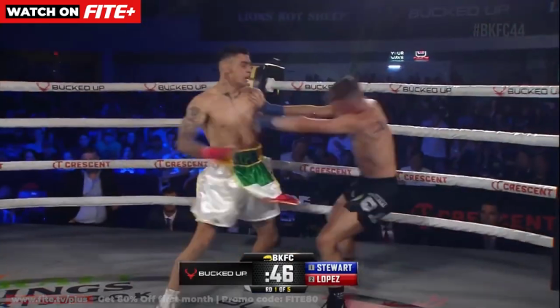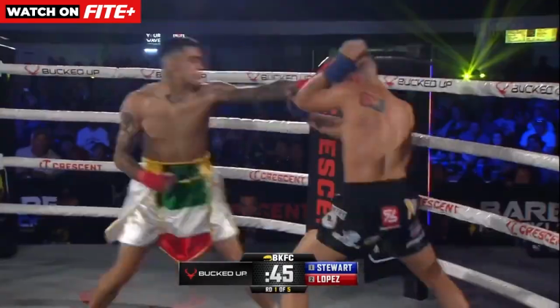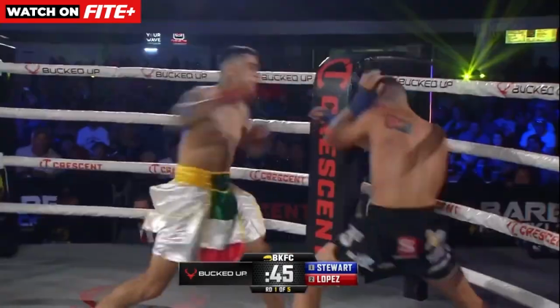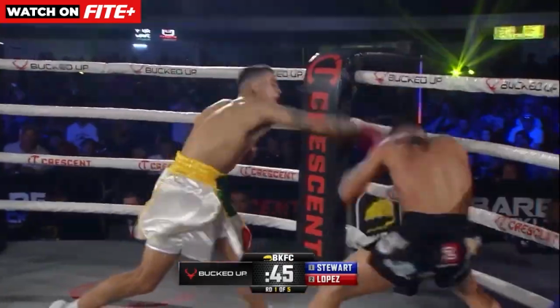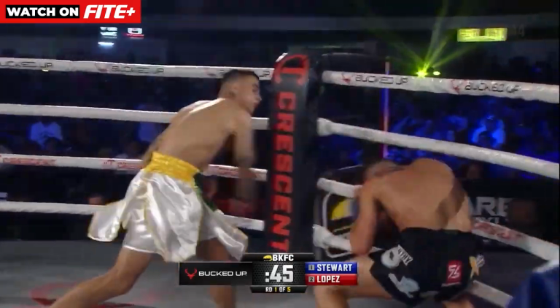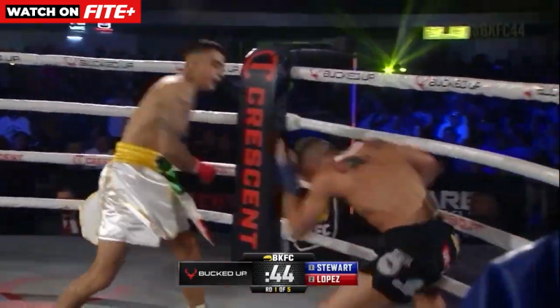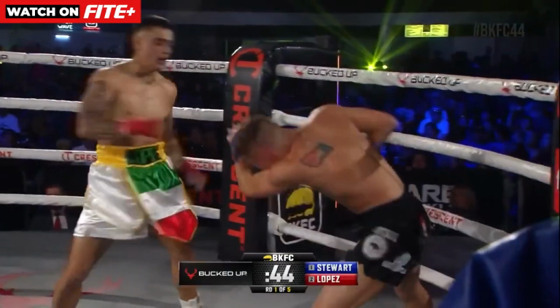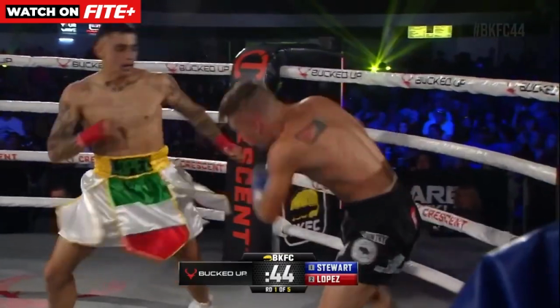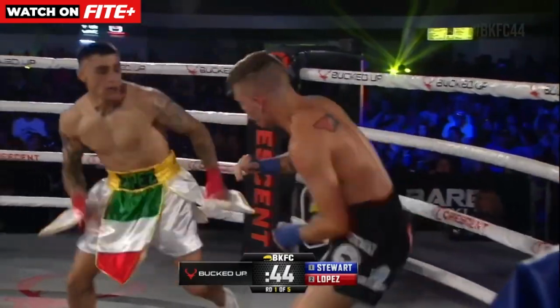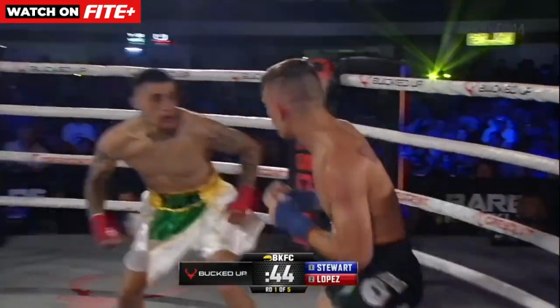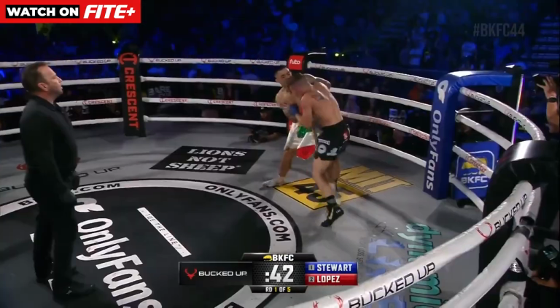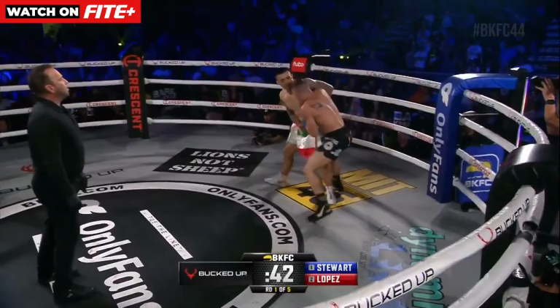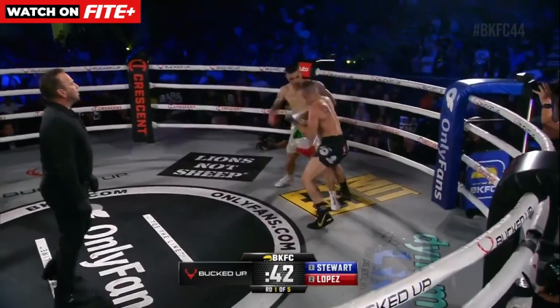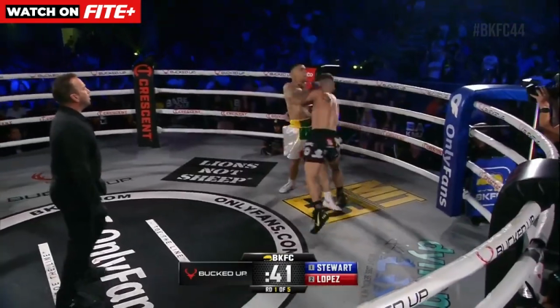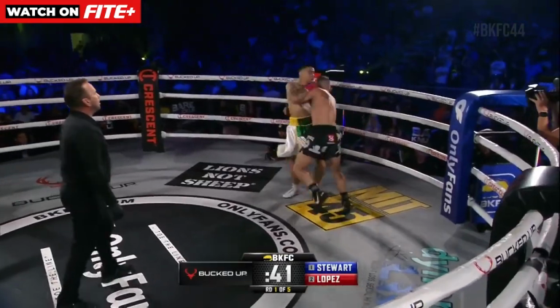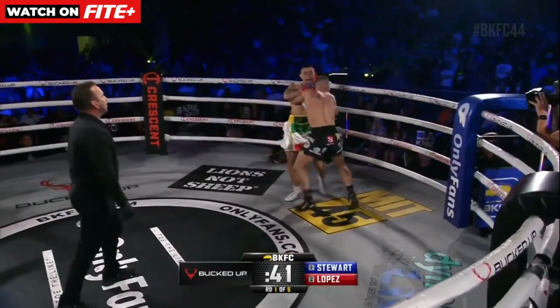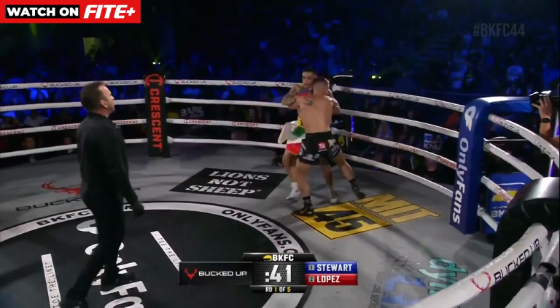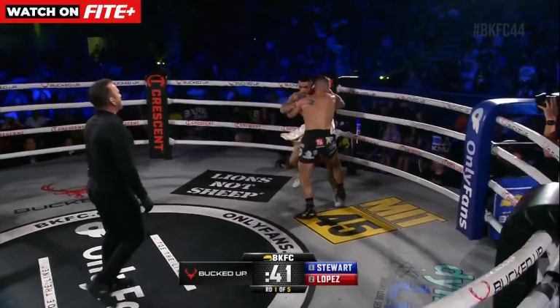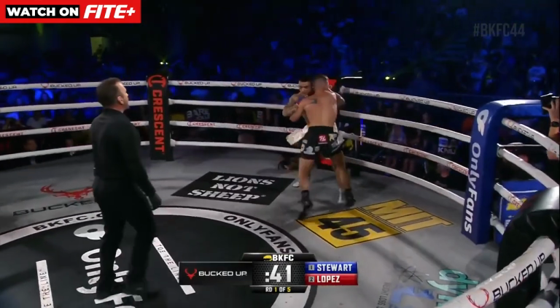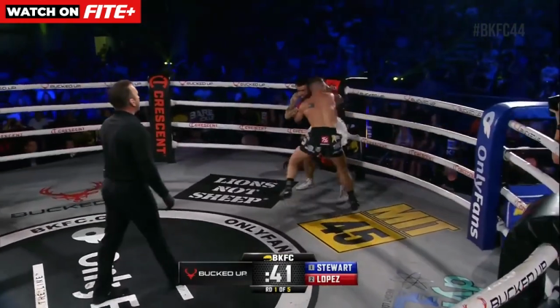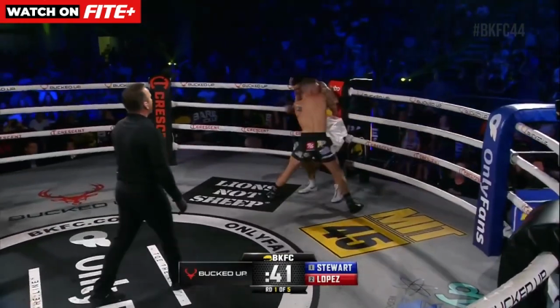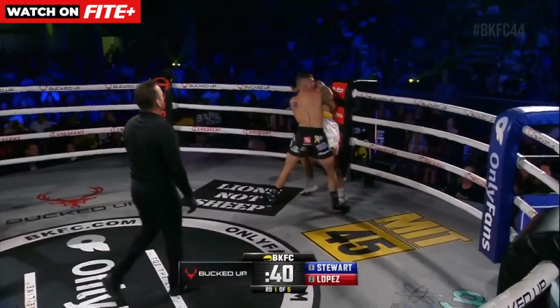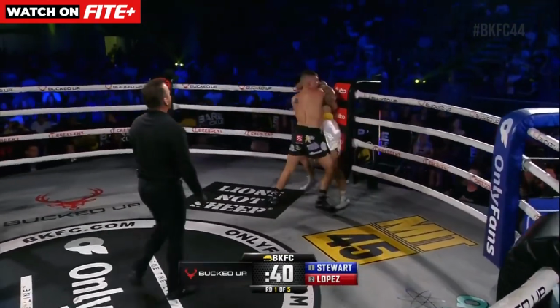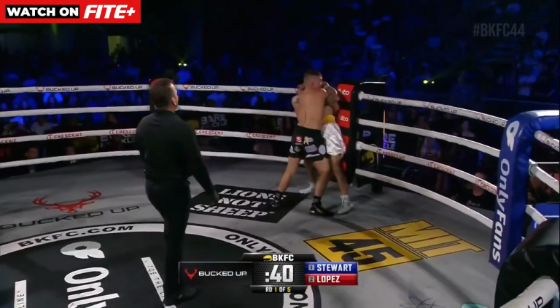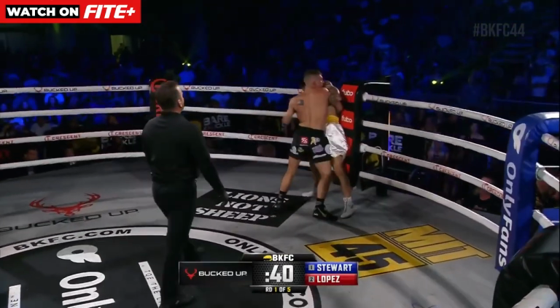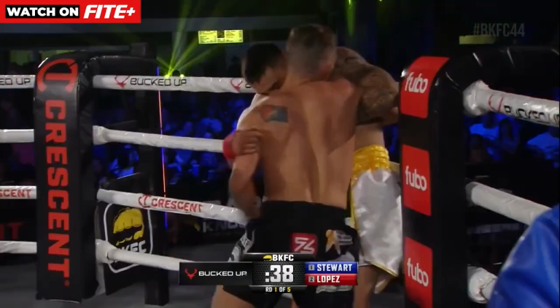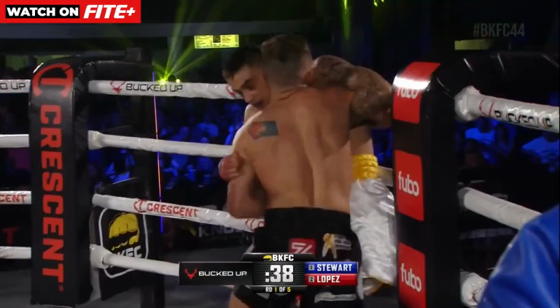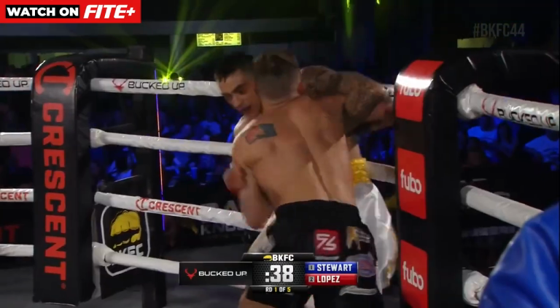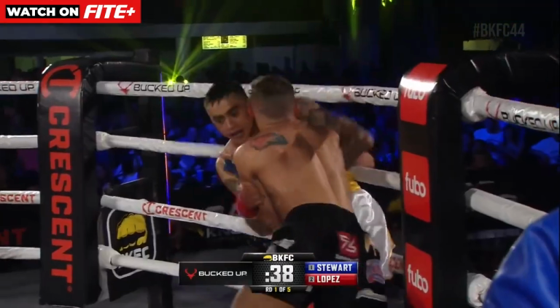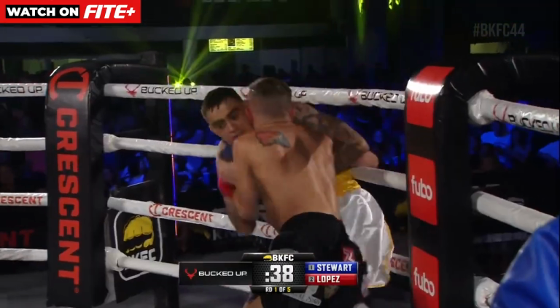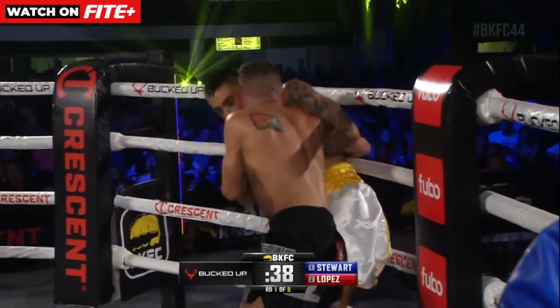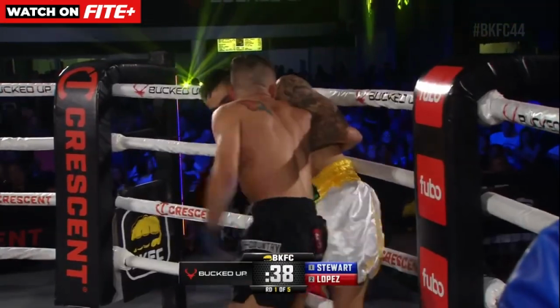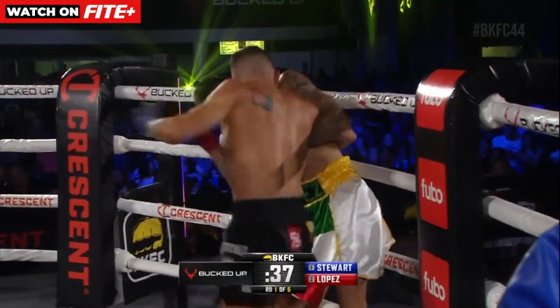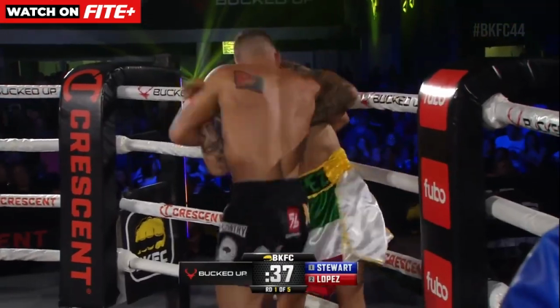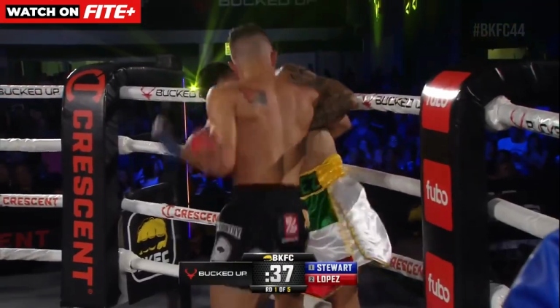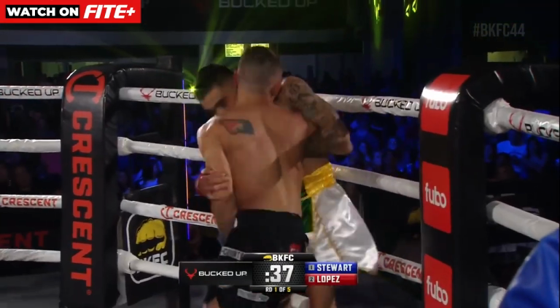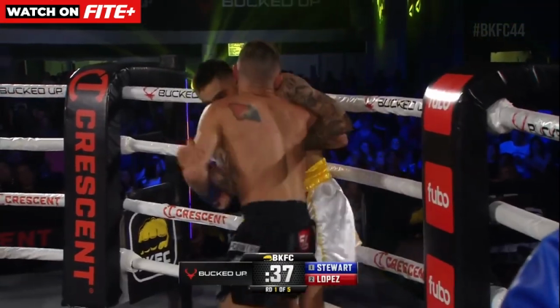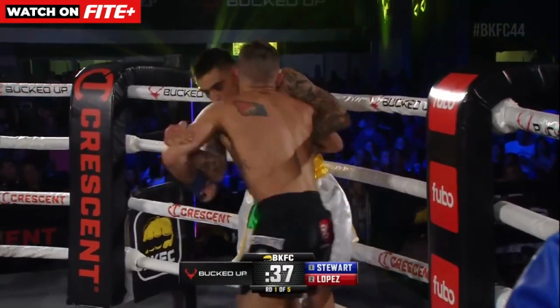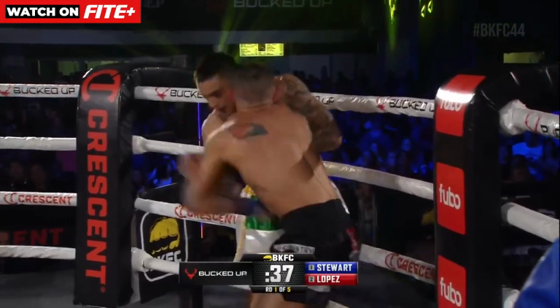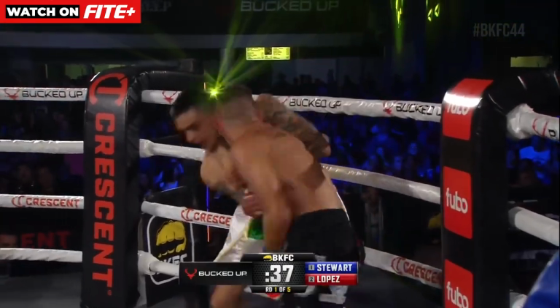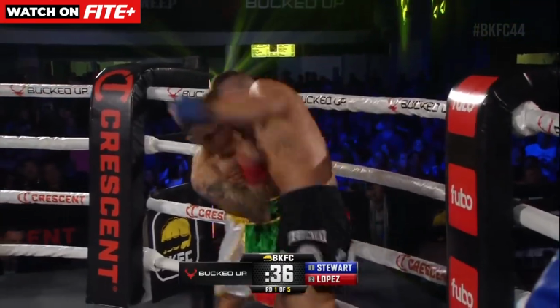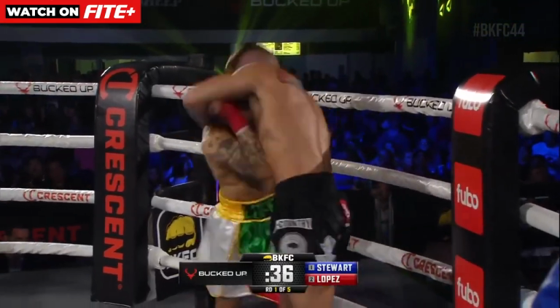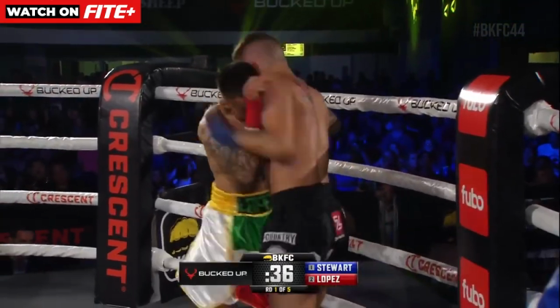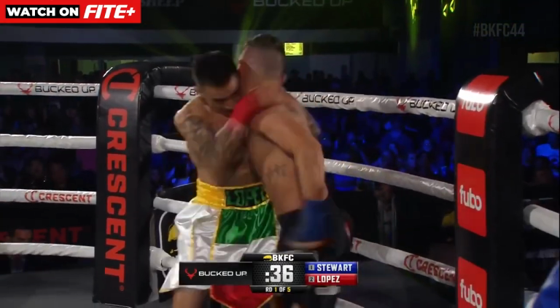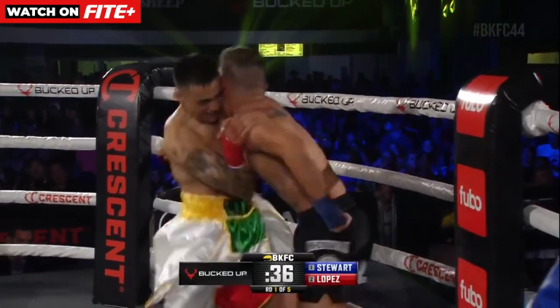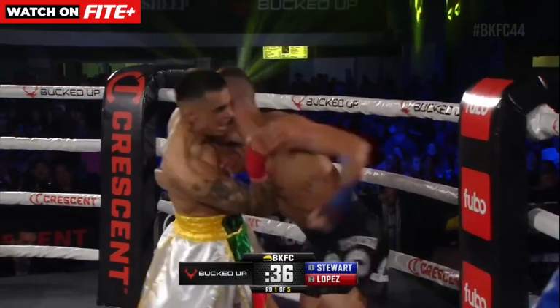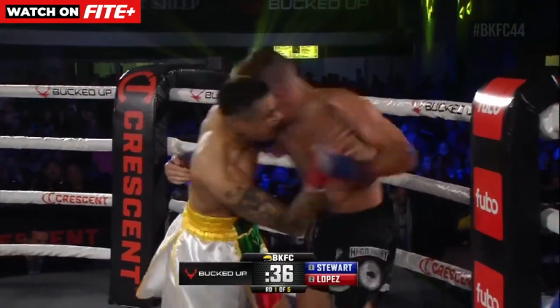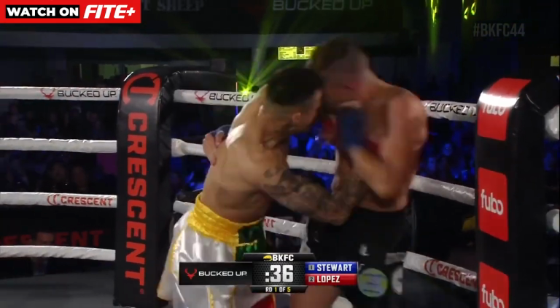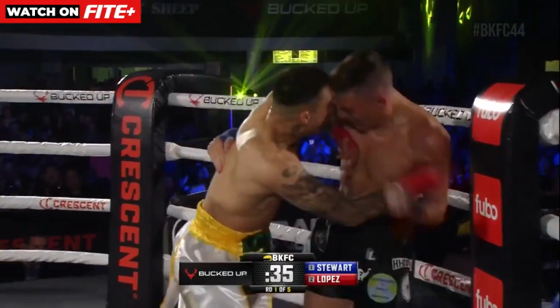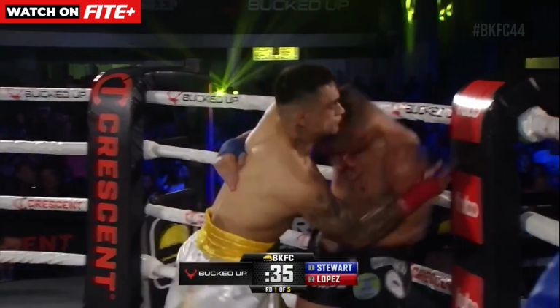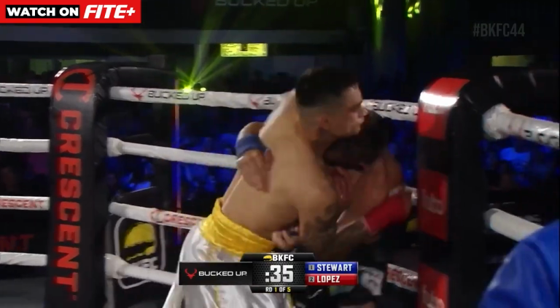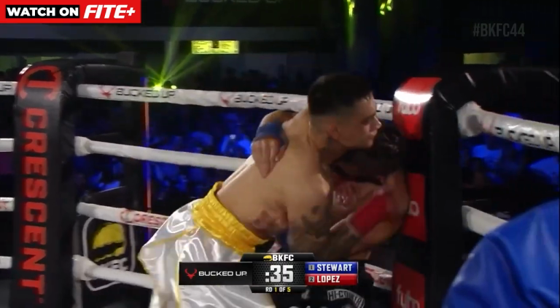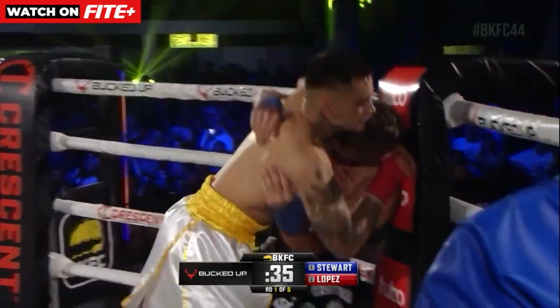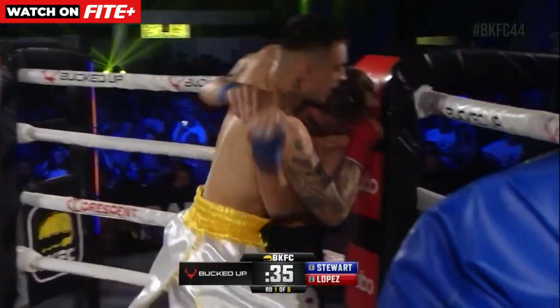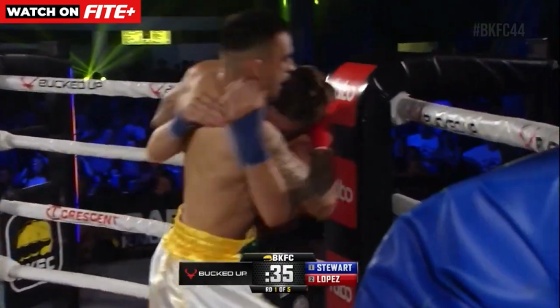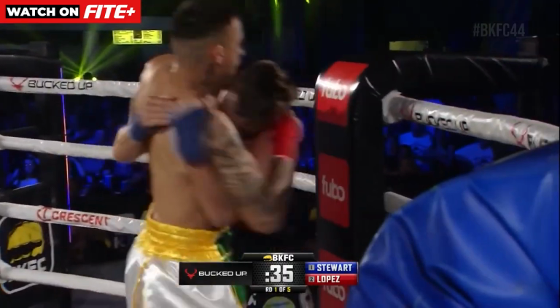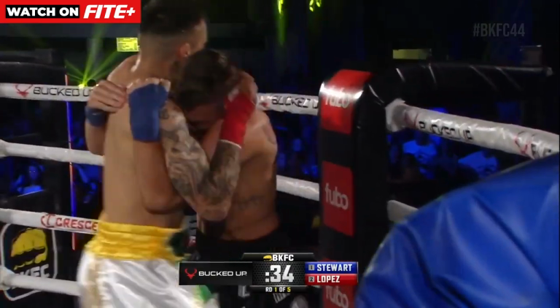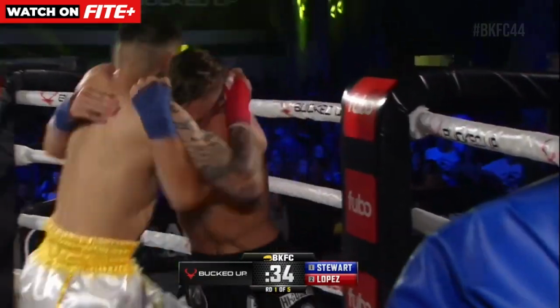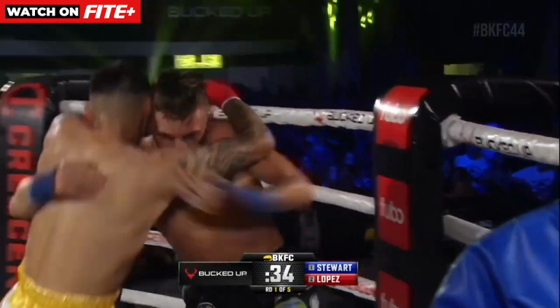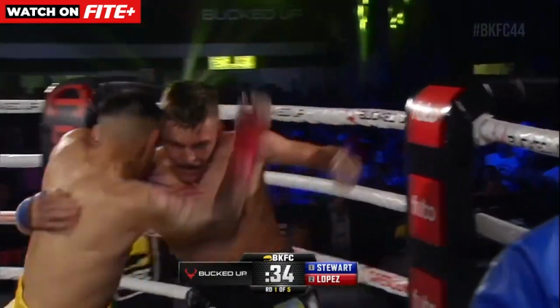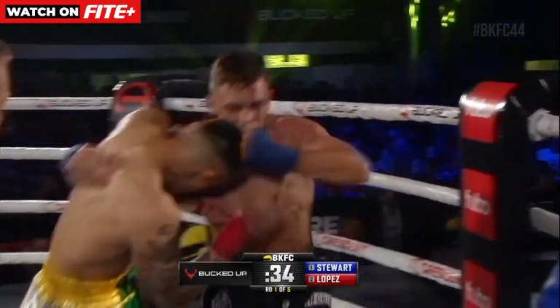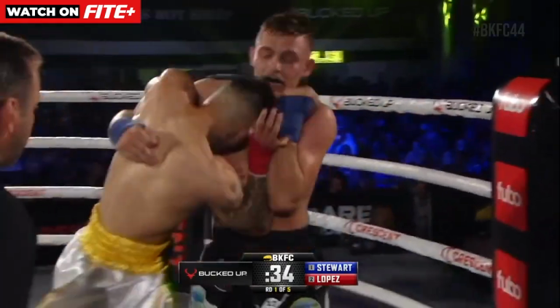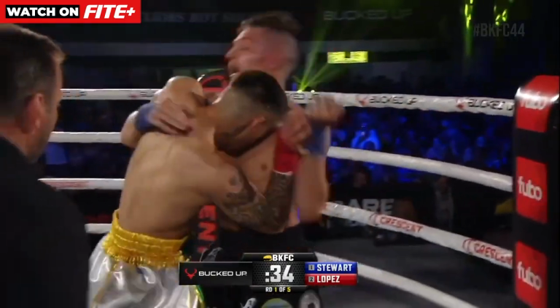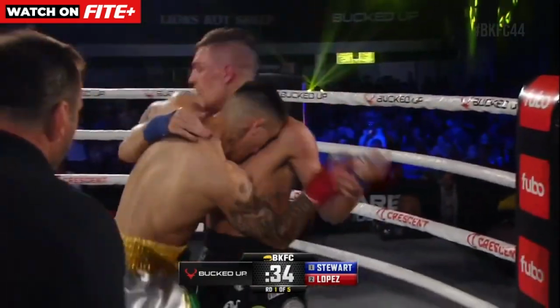Lopez on the backpedal, now to the inside, the lead to the clinch. And the left stacks by Lopez on the turn.